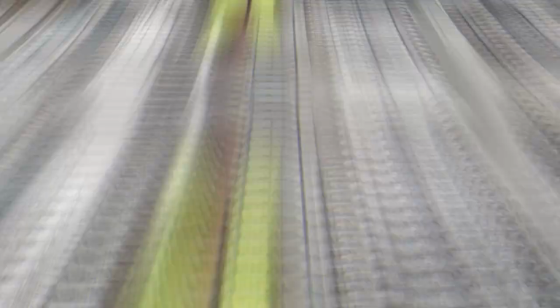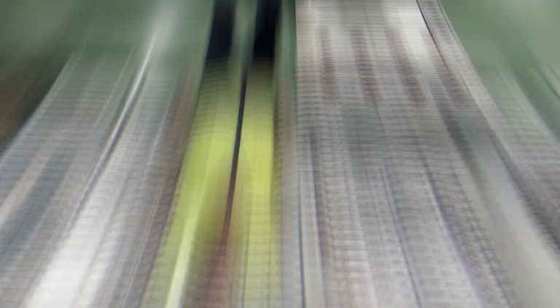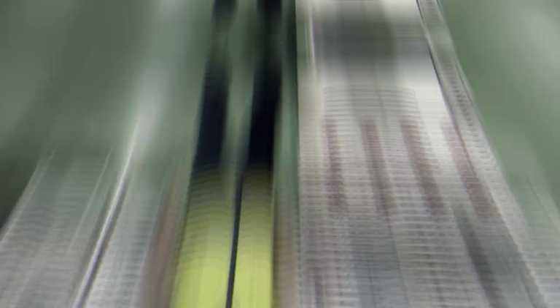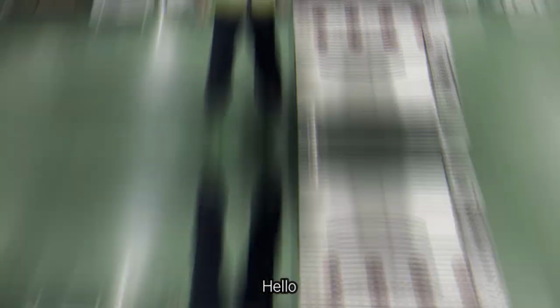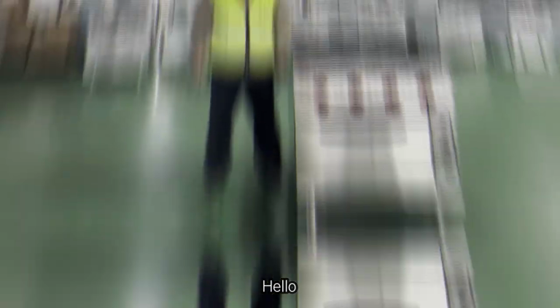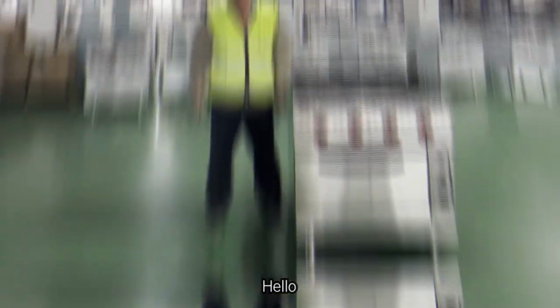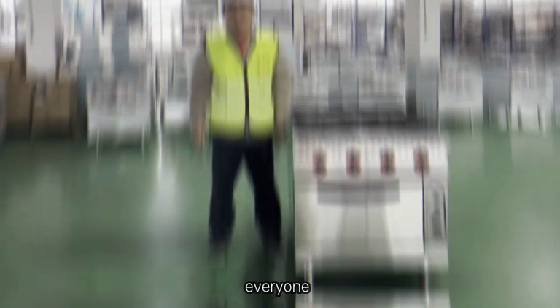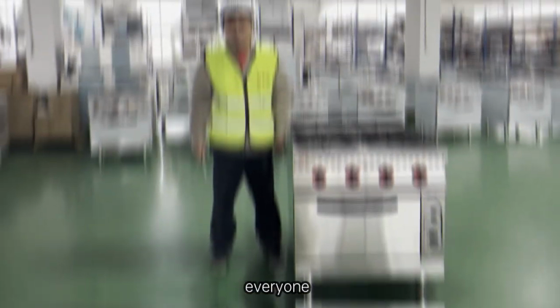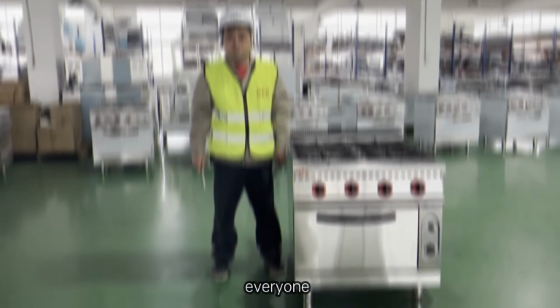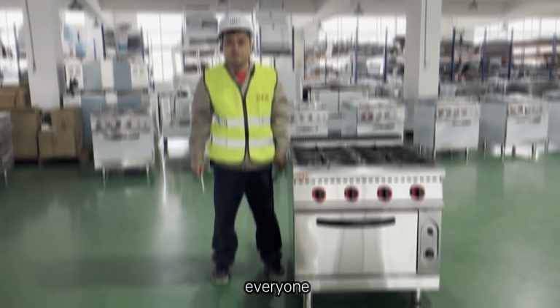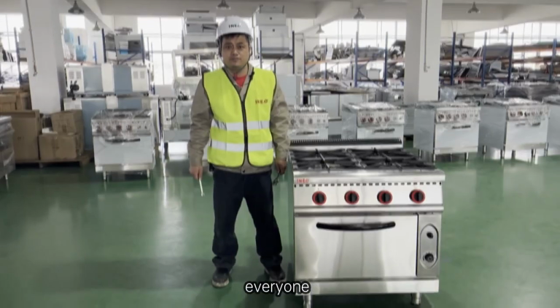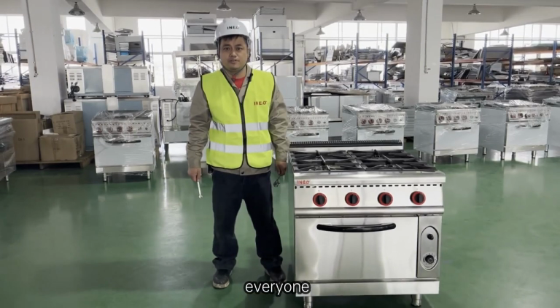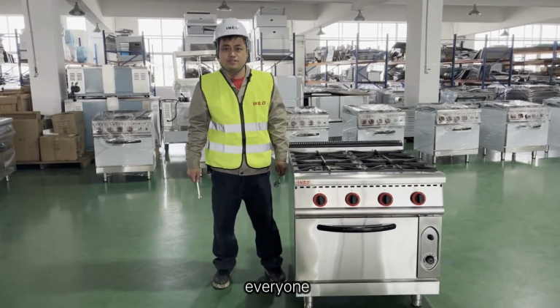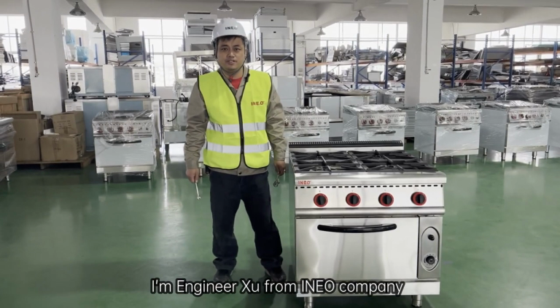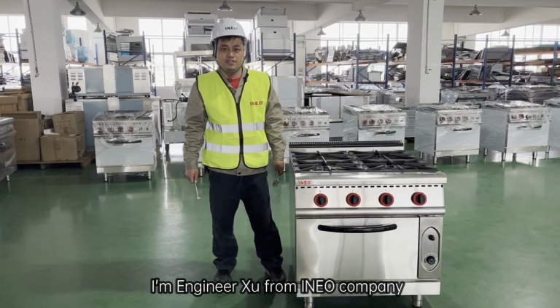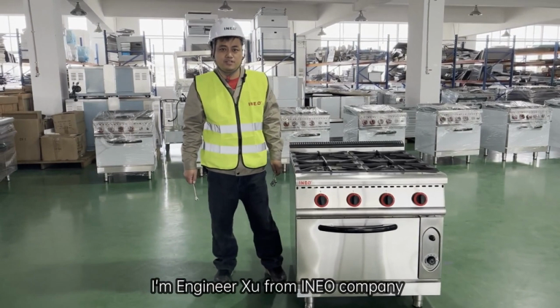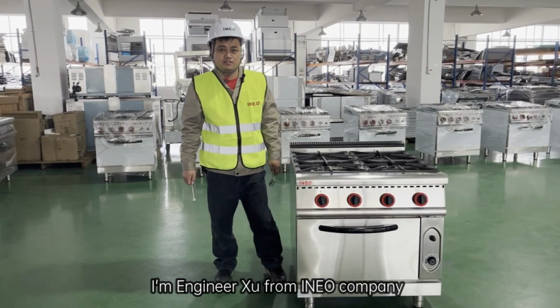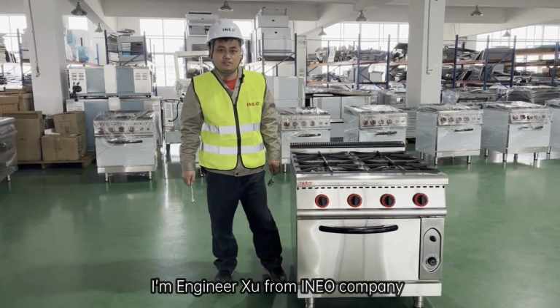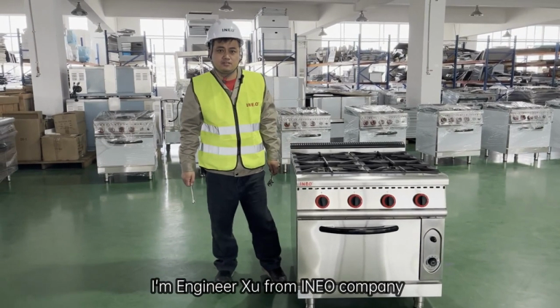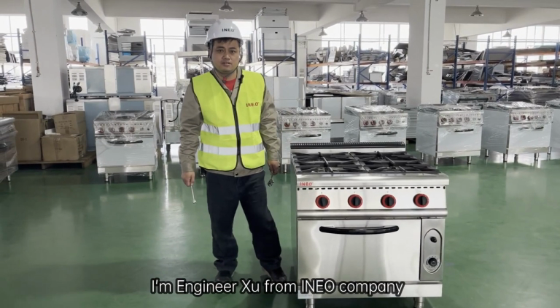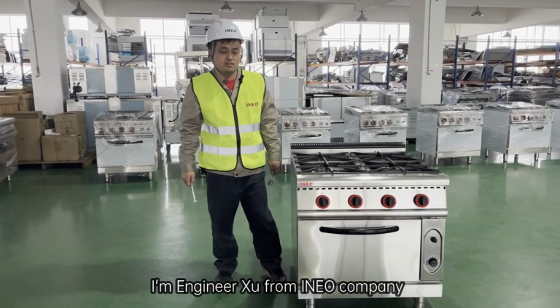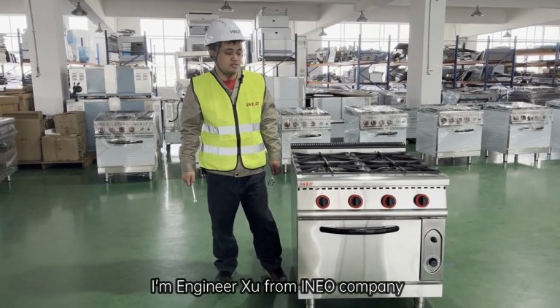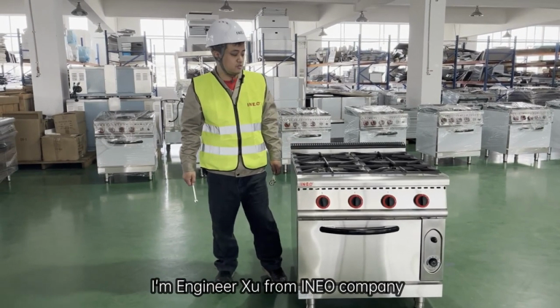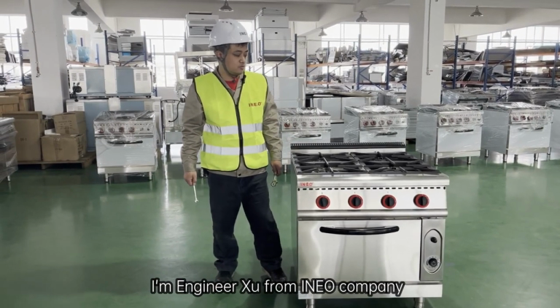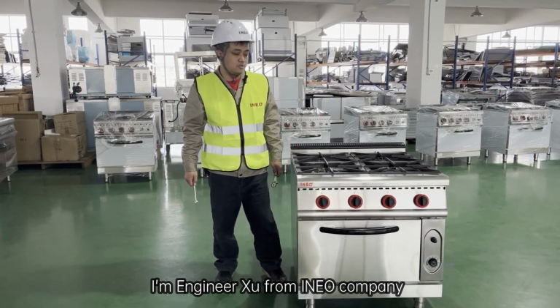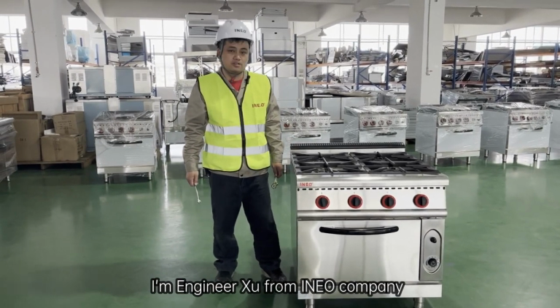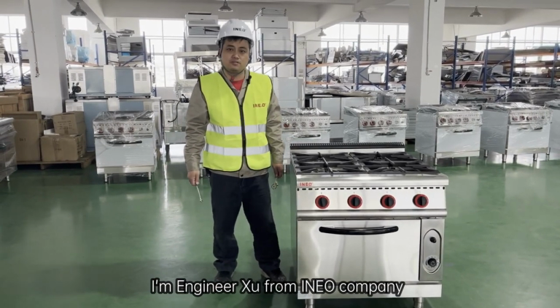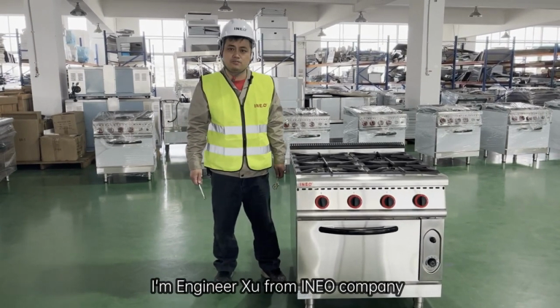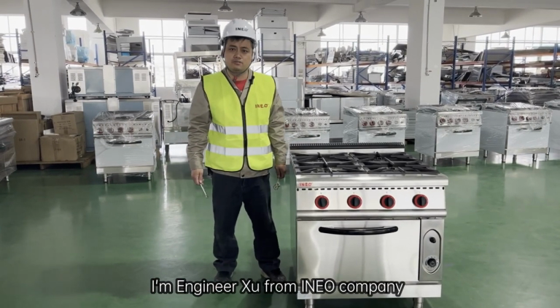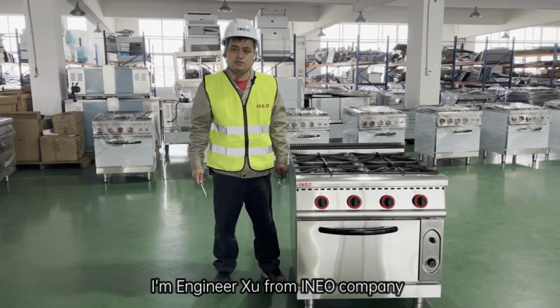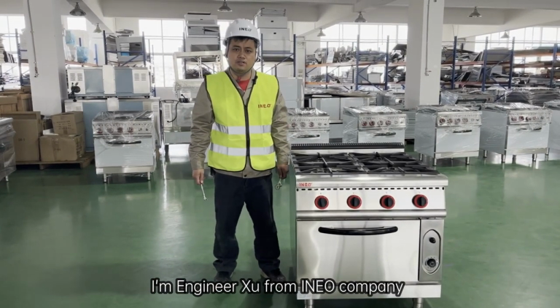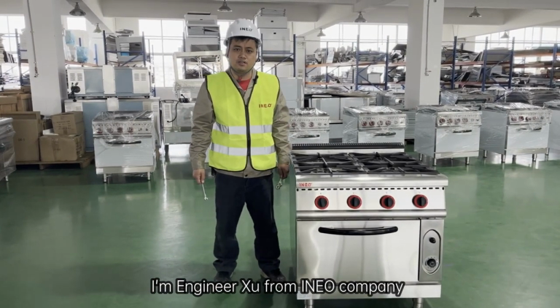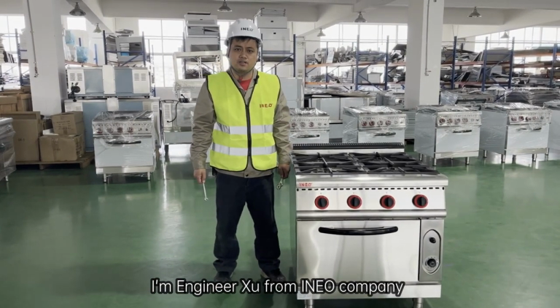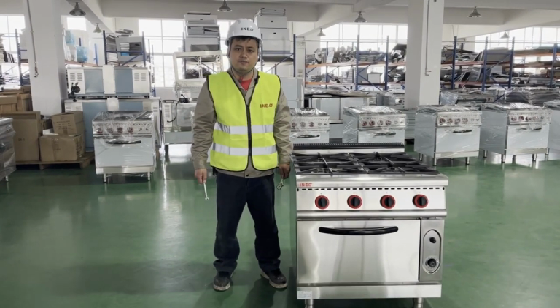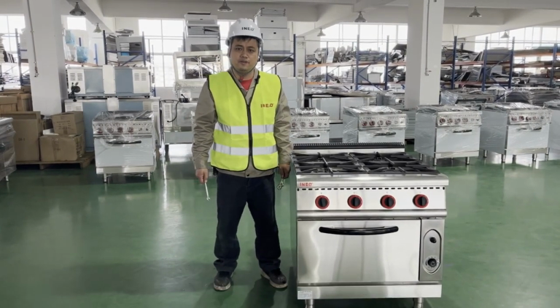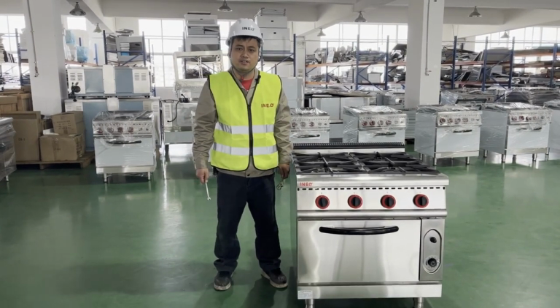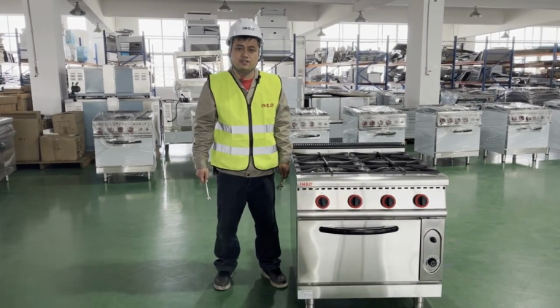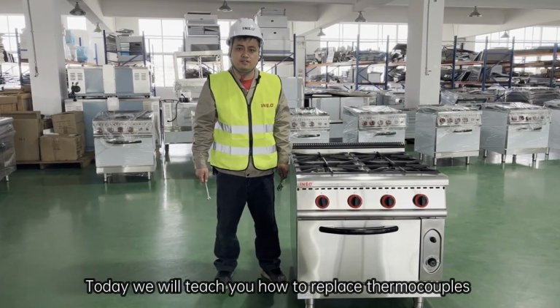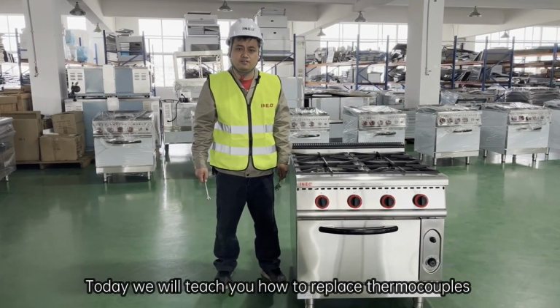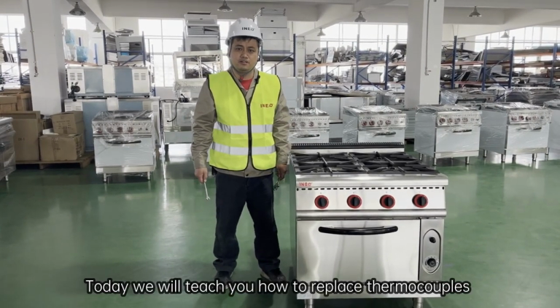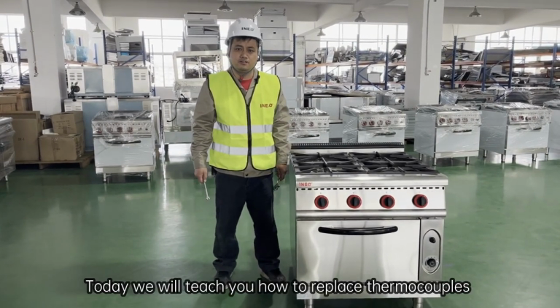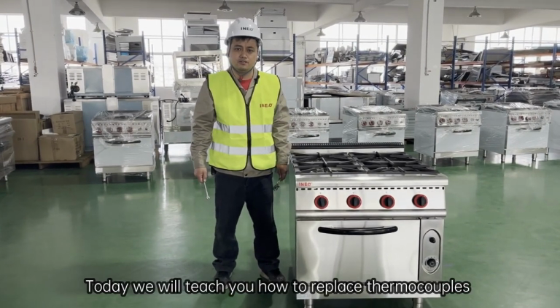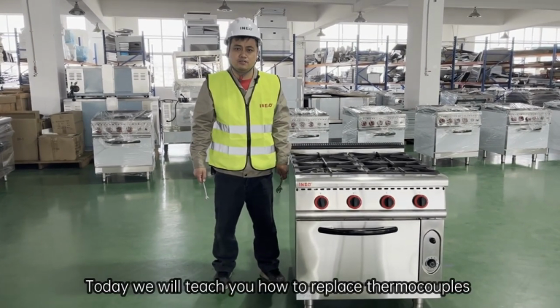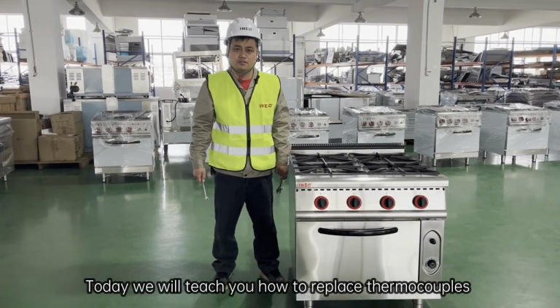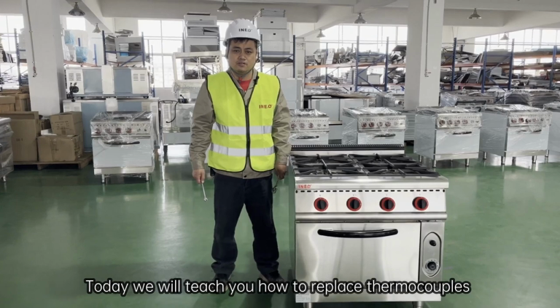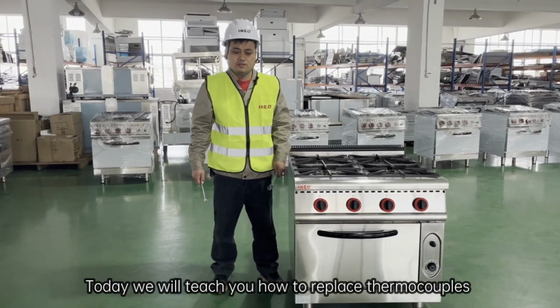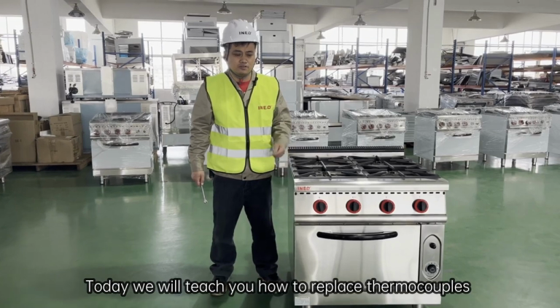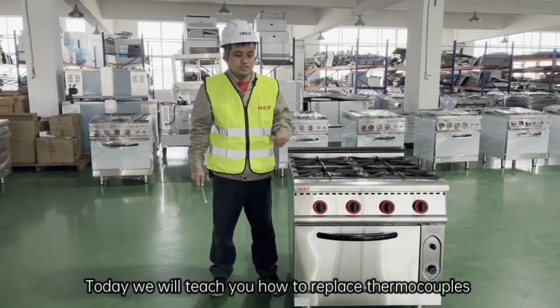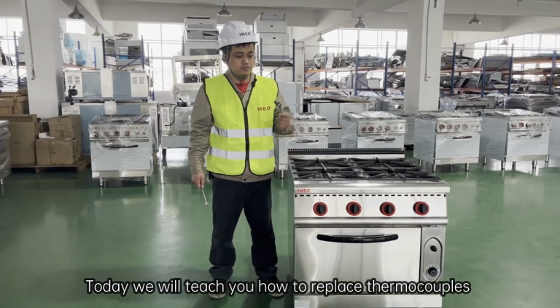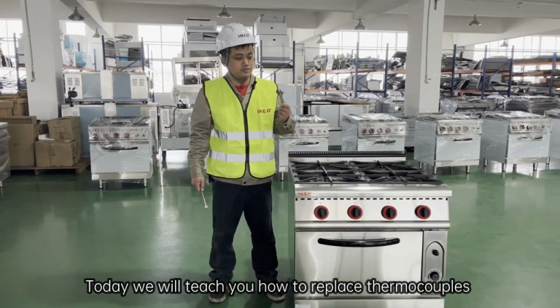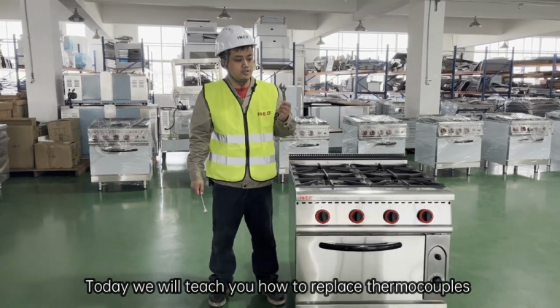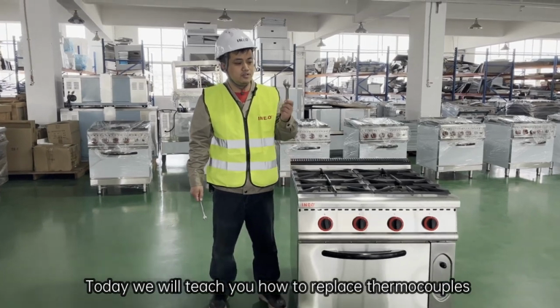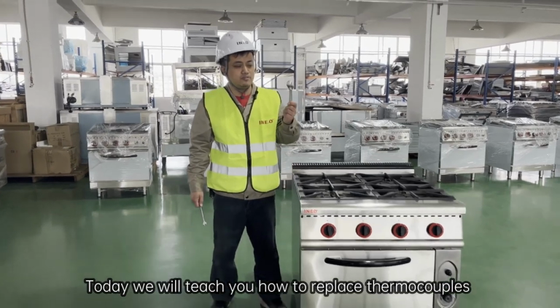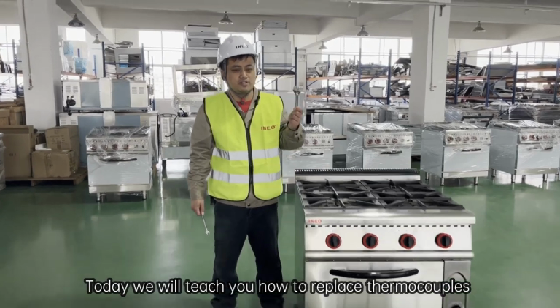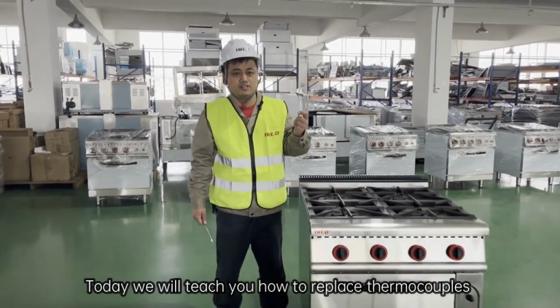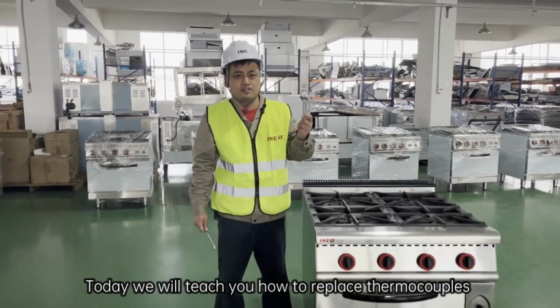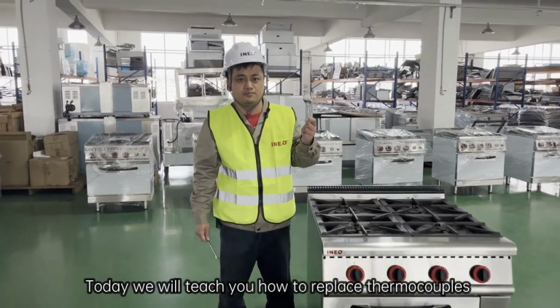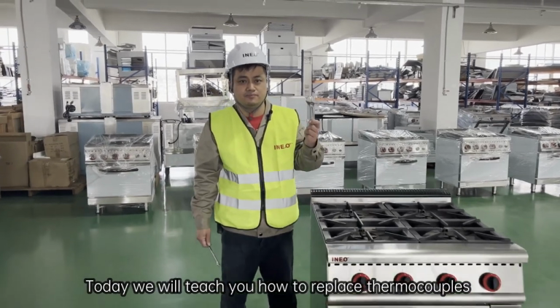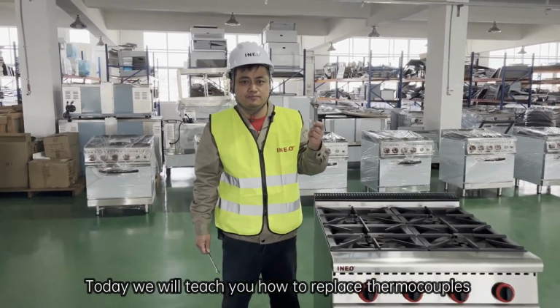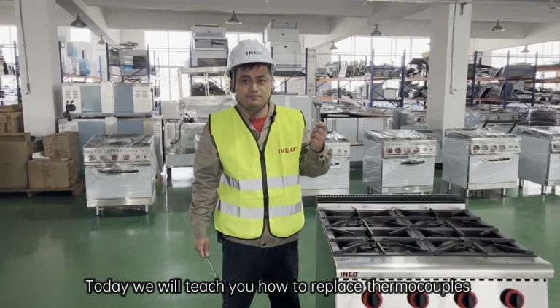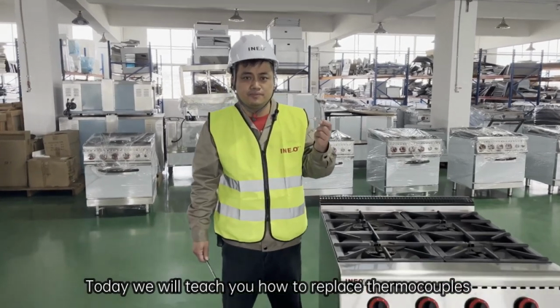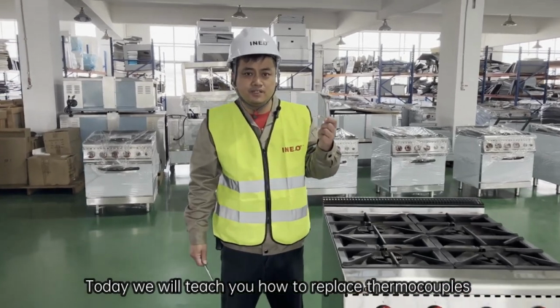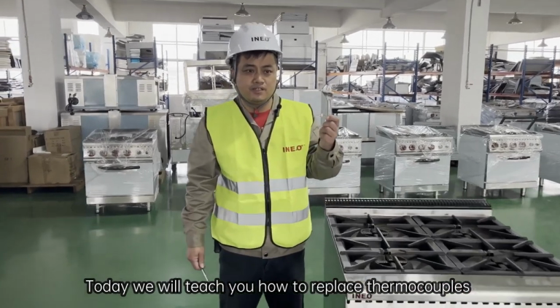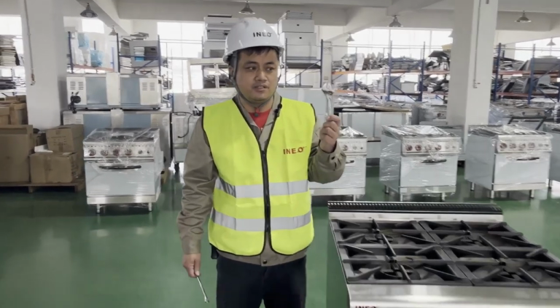Hello everyone, I'm Engineer Xu from INEO company. Today we will teach you how to replace thermocouples.